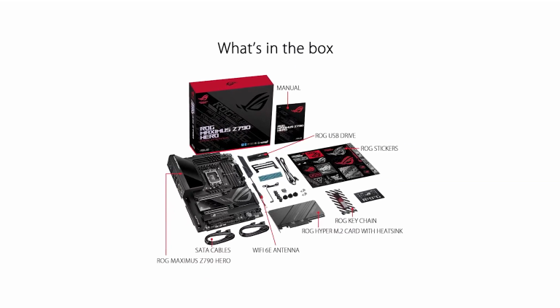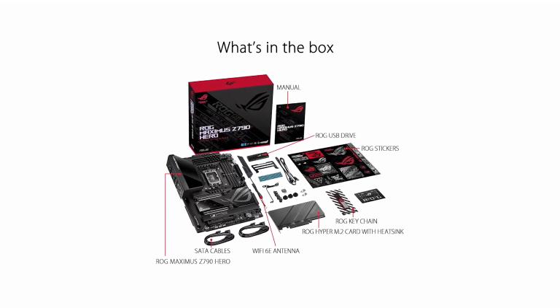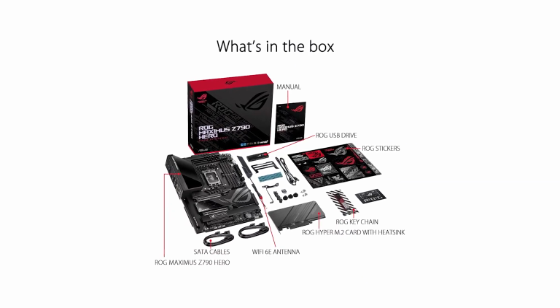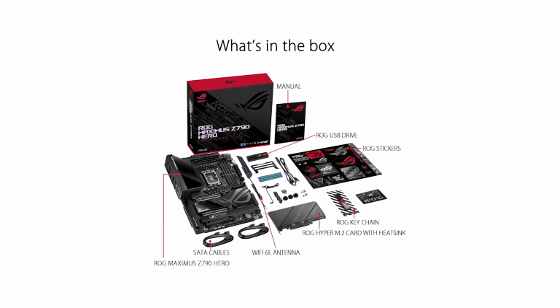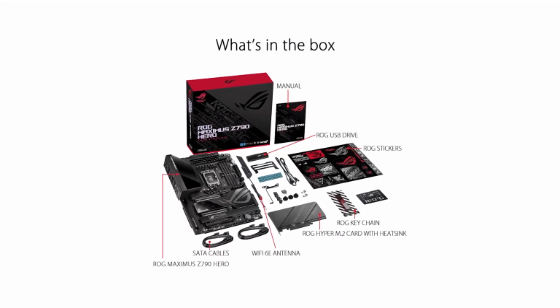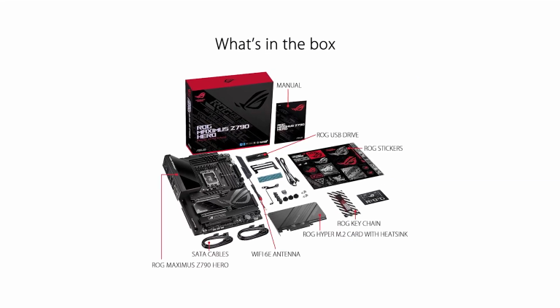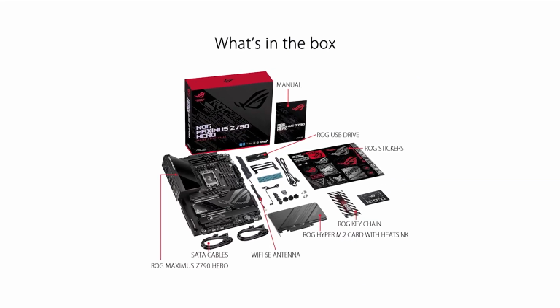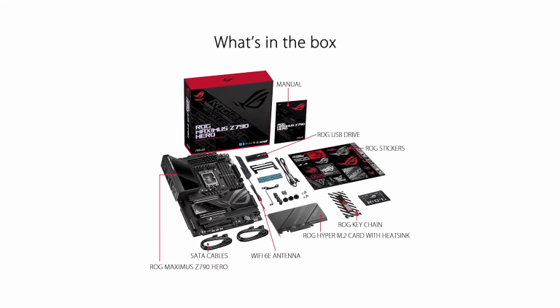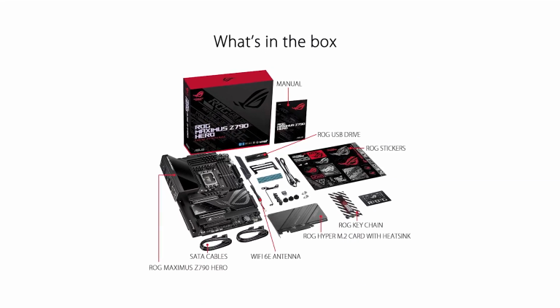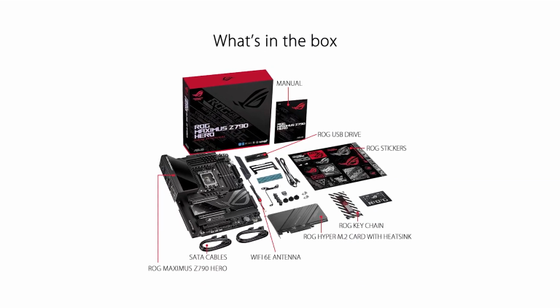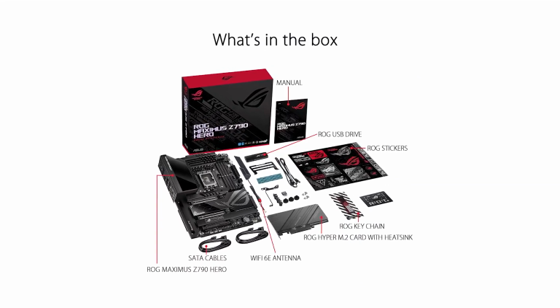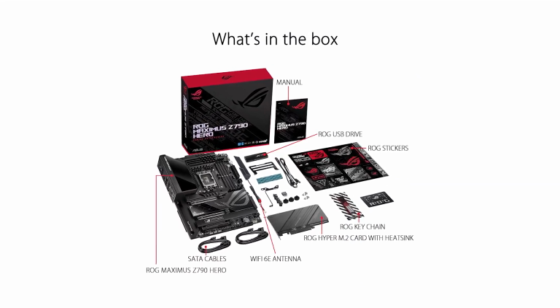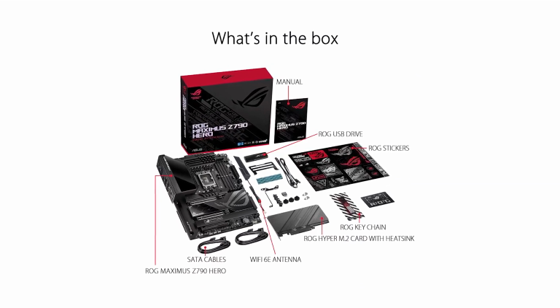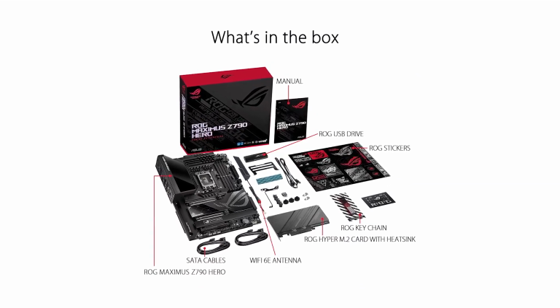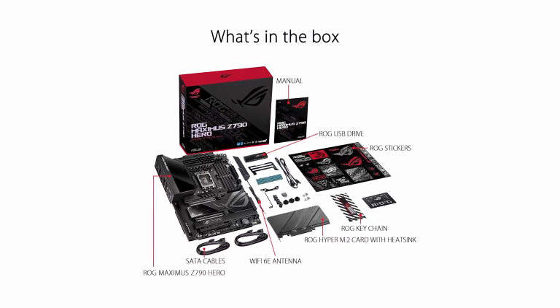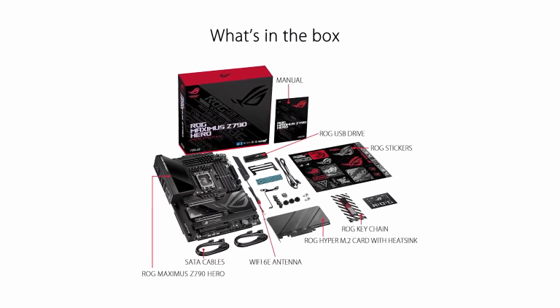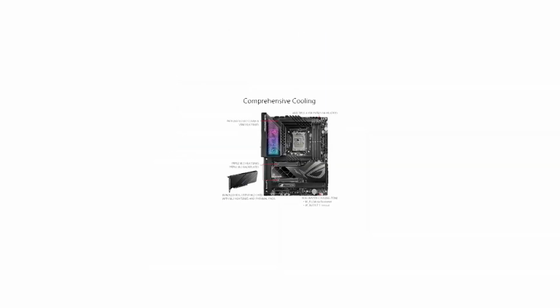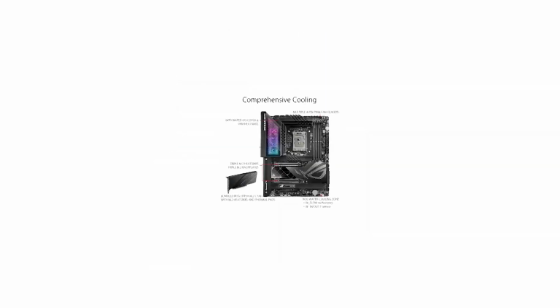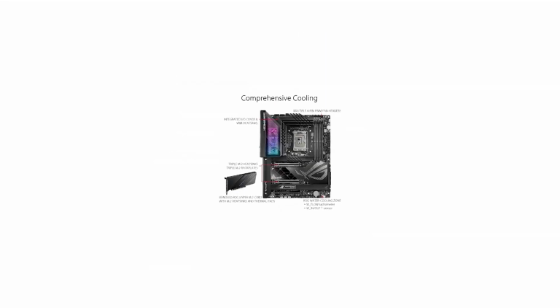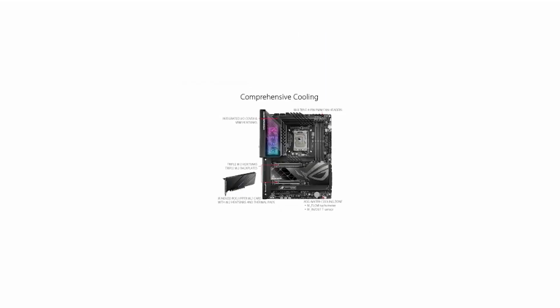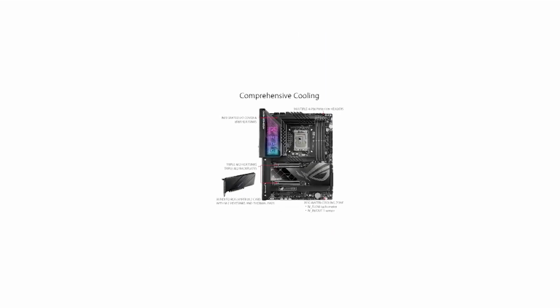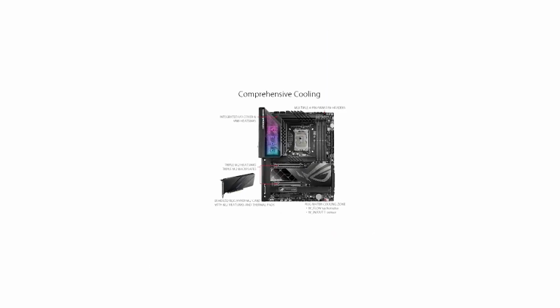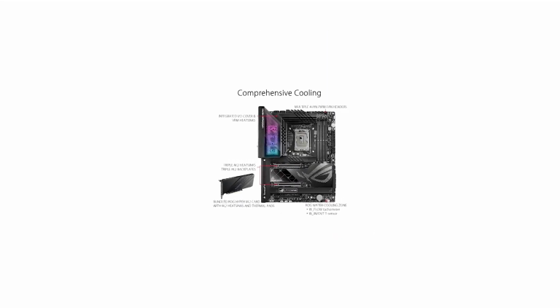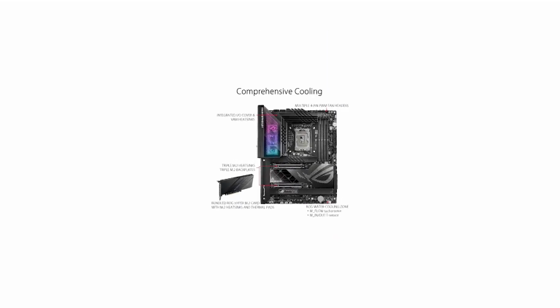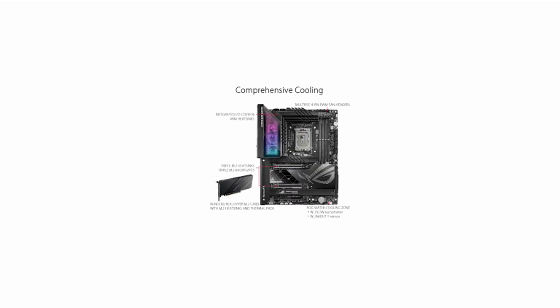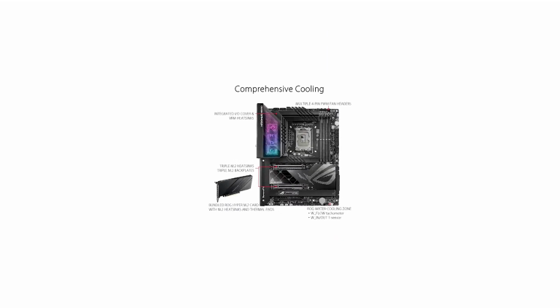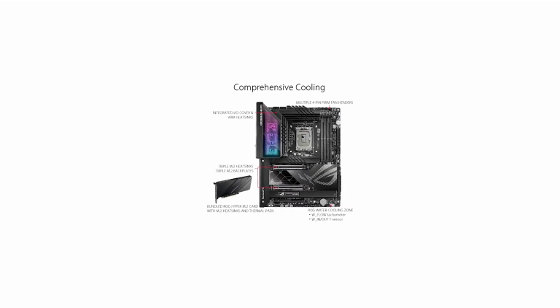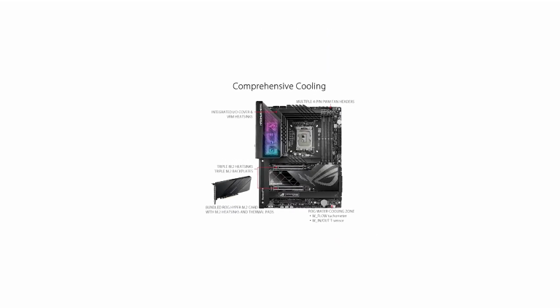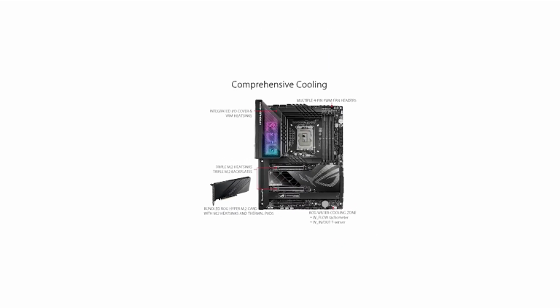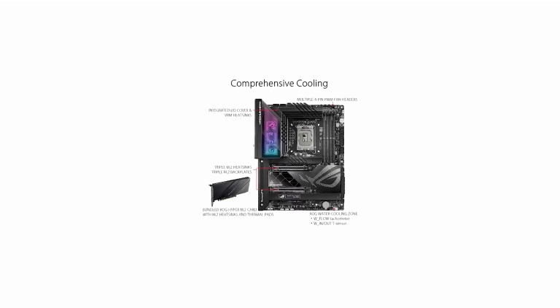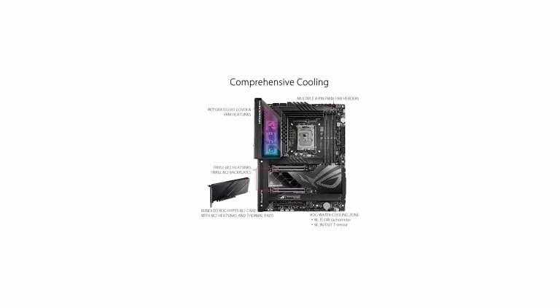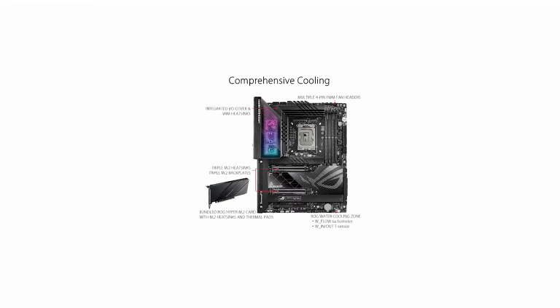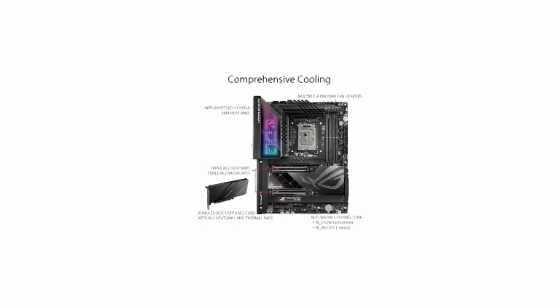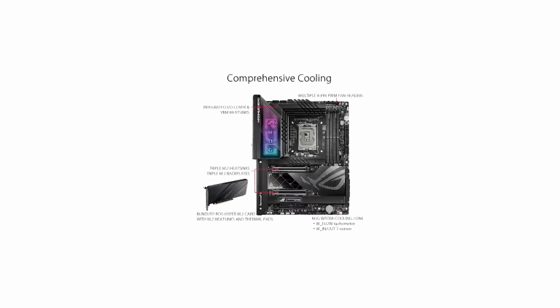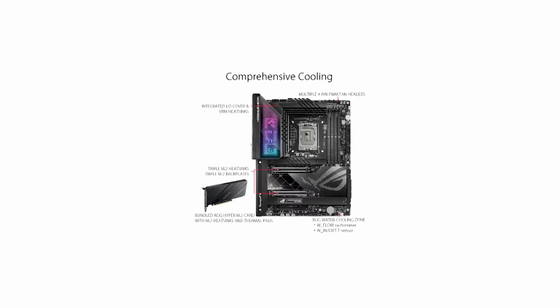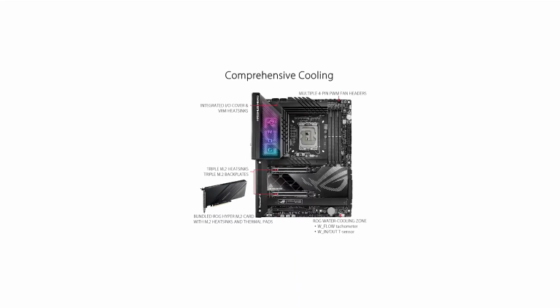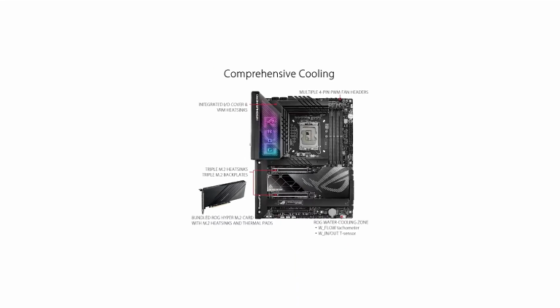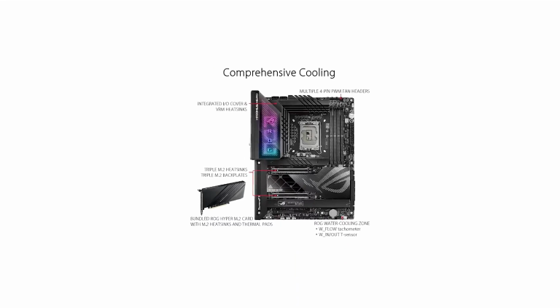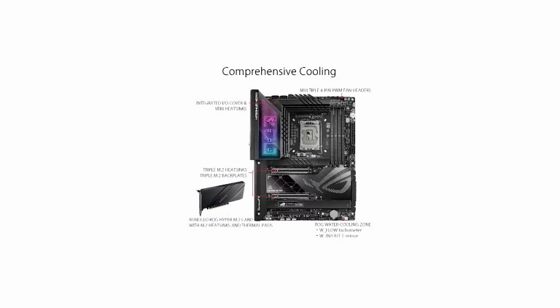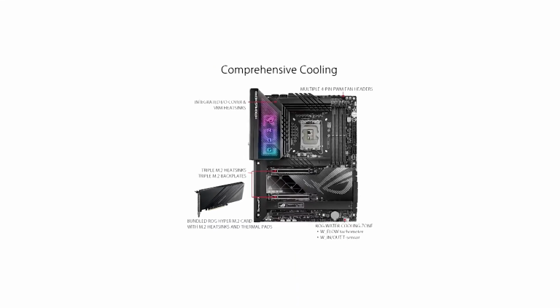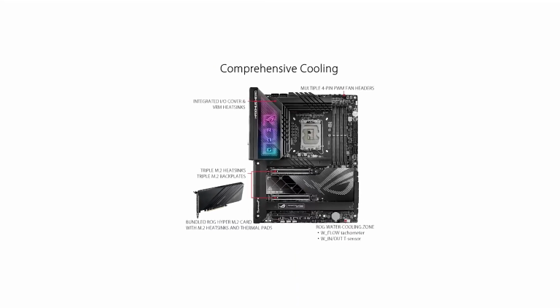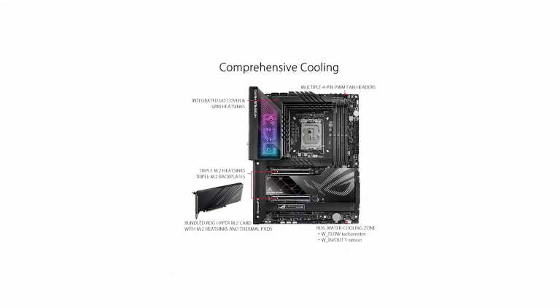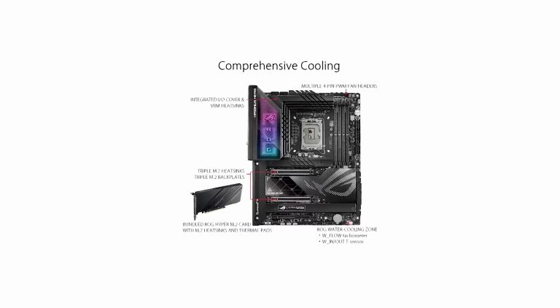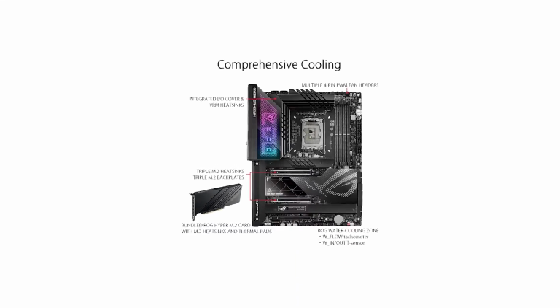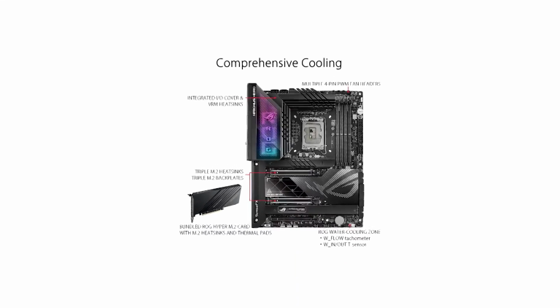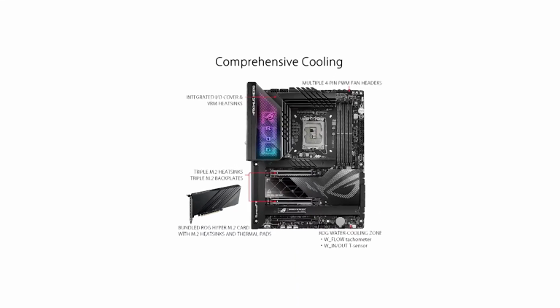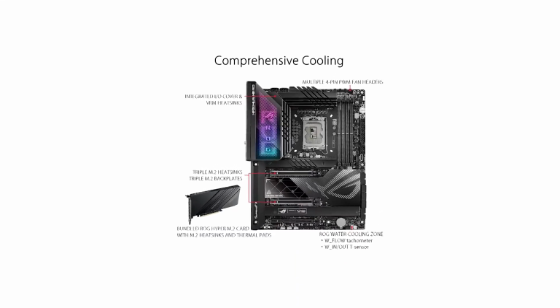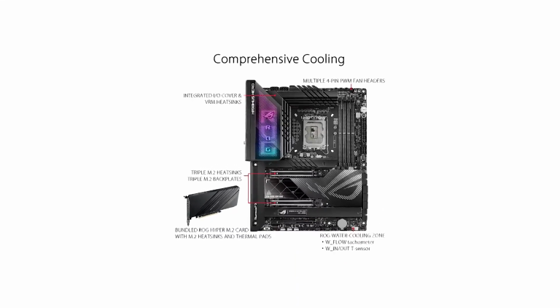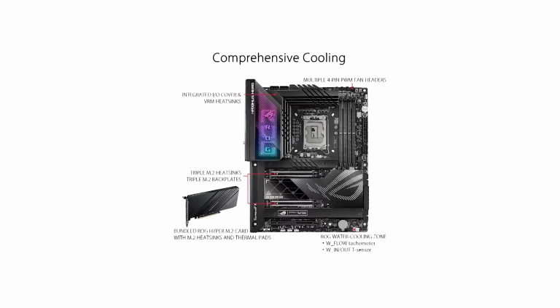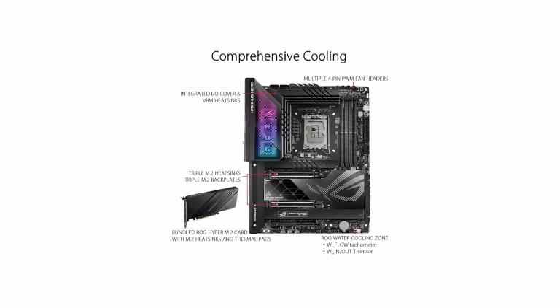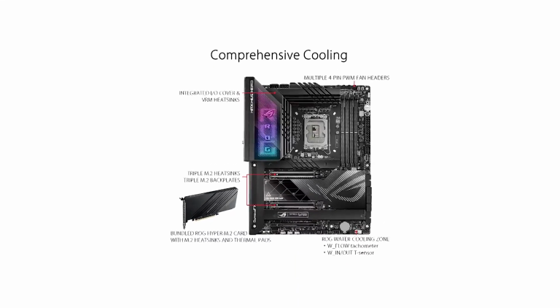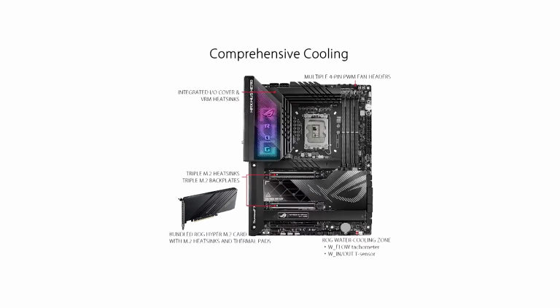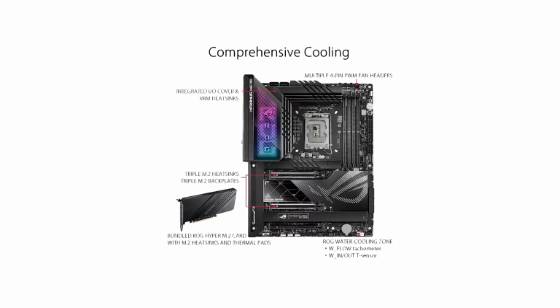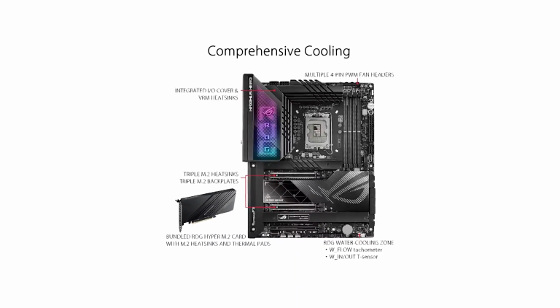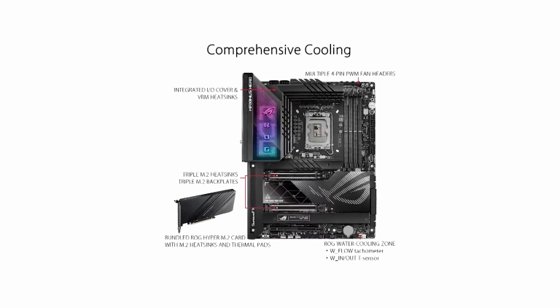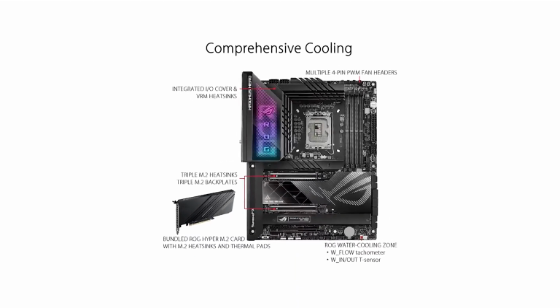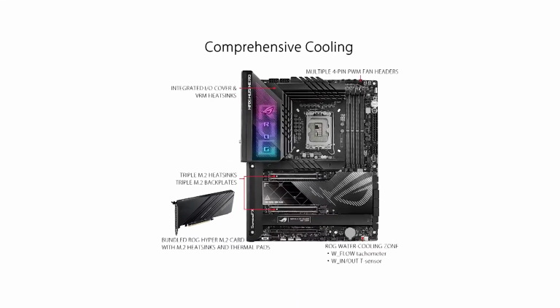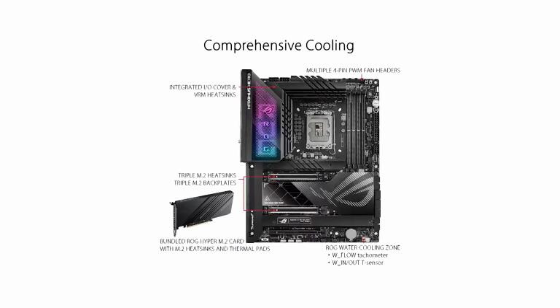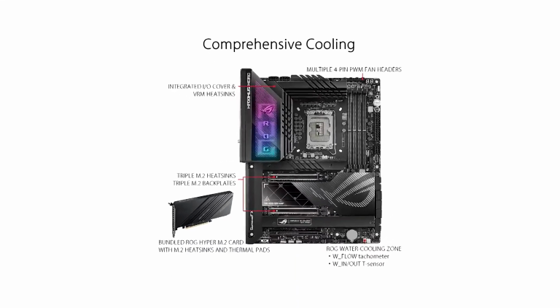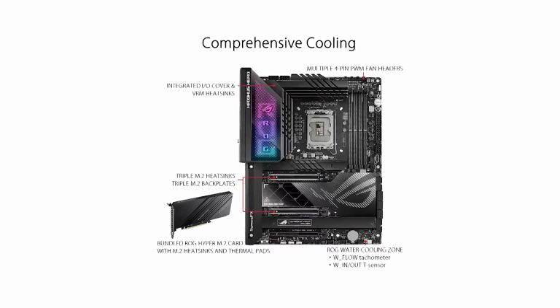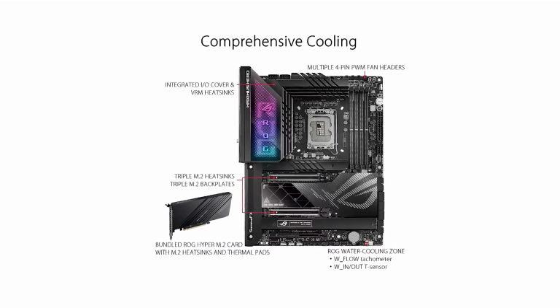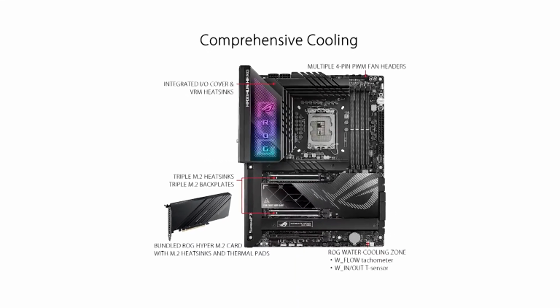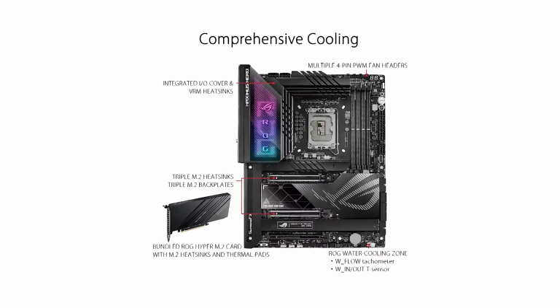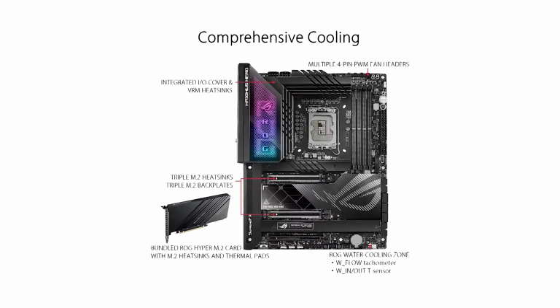Additionally, the motherboard itself is exceptionally well-built, exuding a substantial and weighty feel when held.